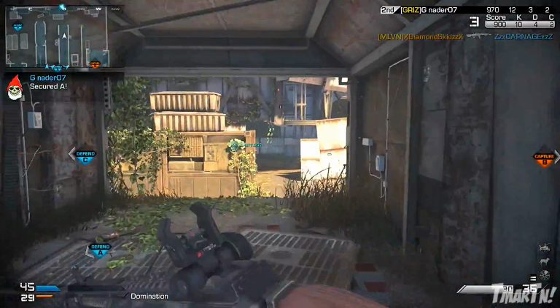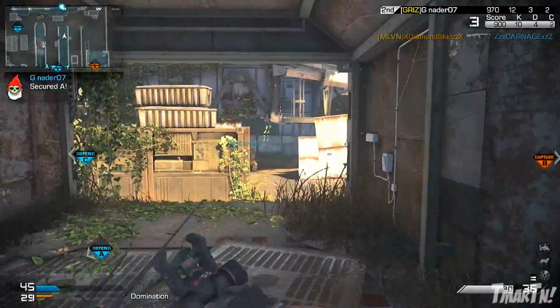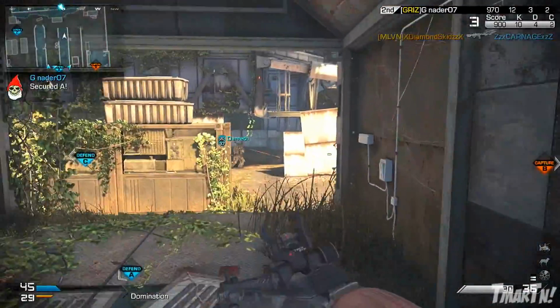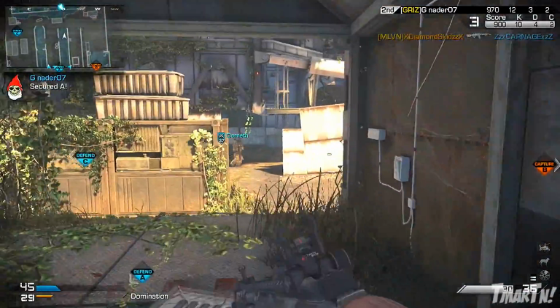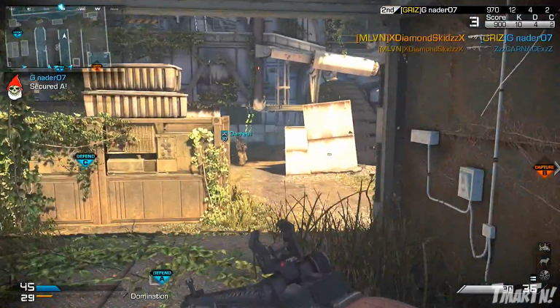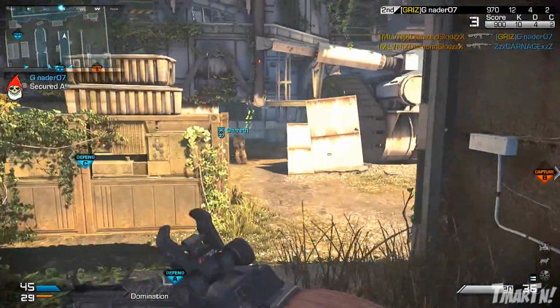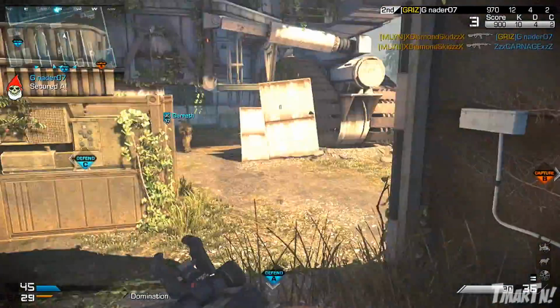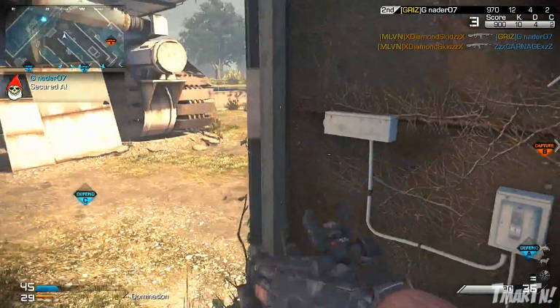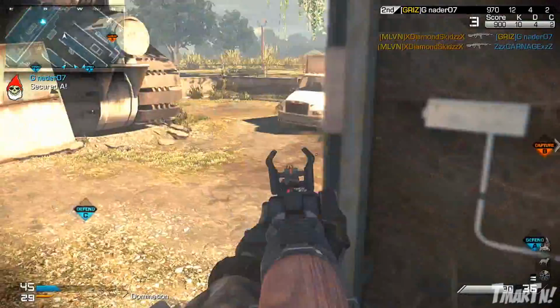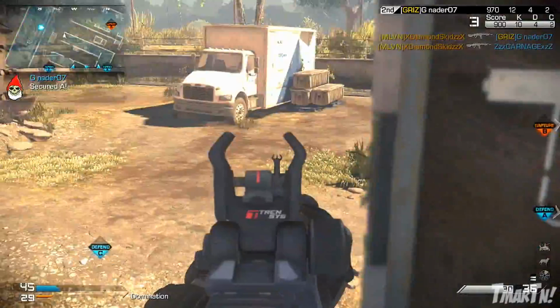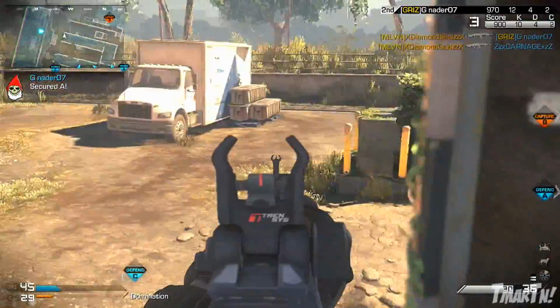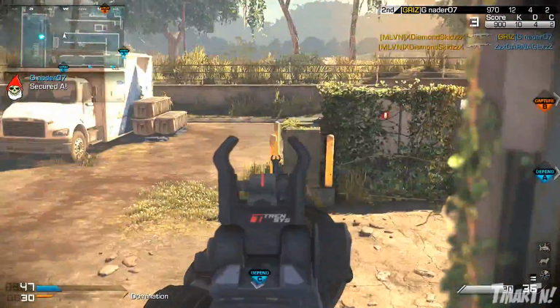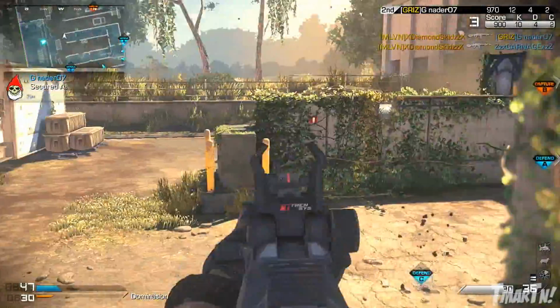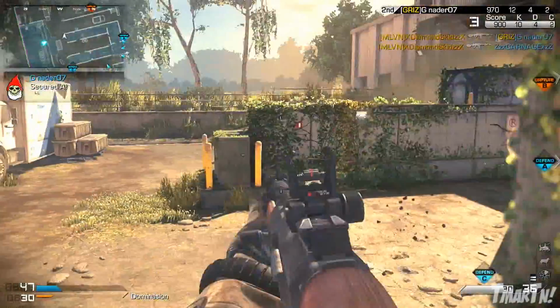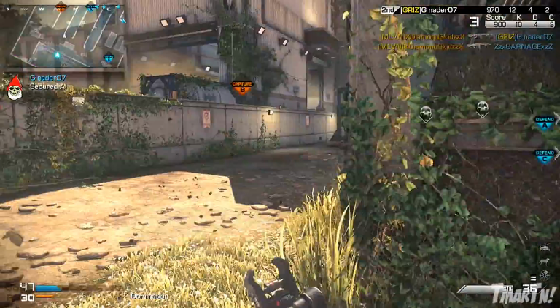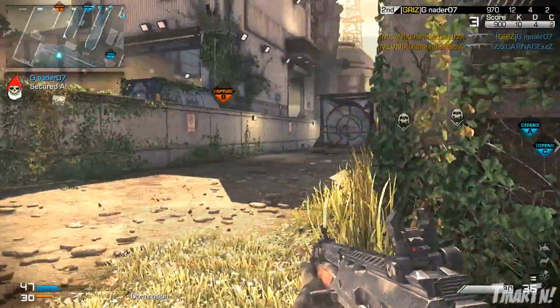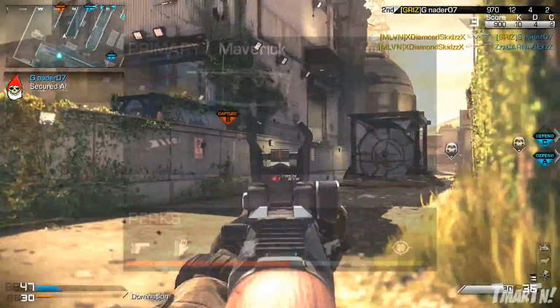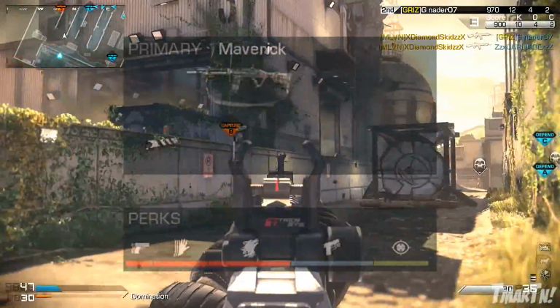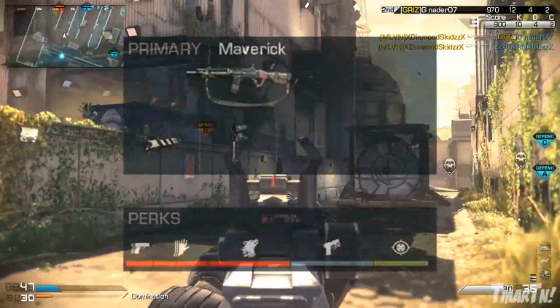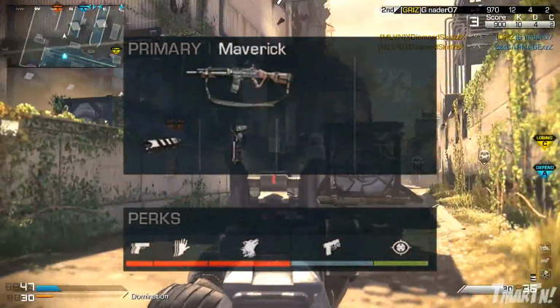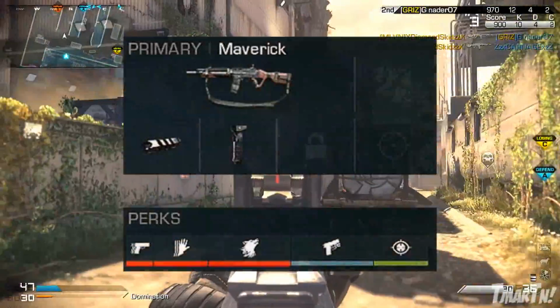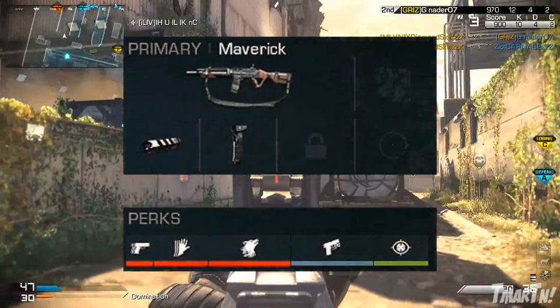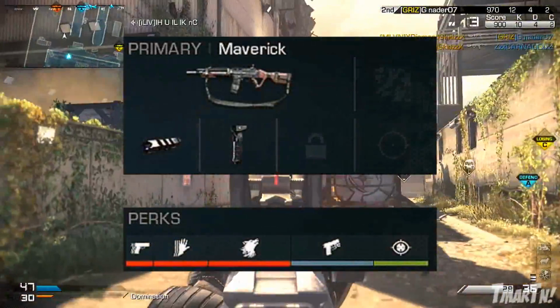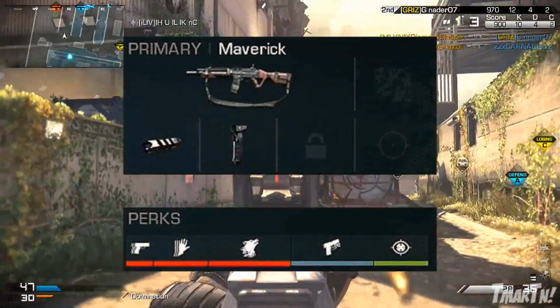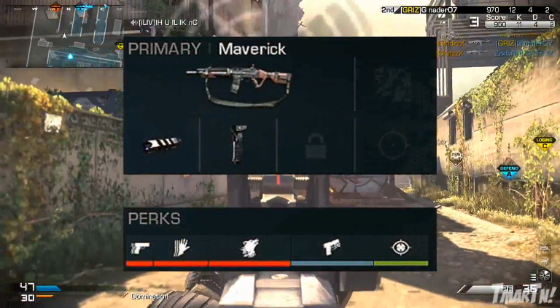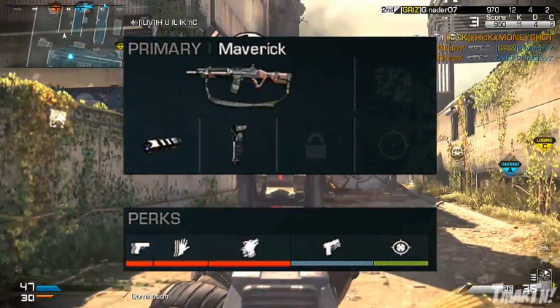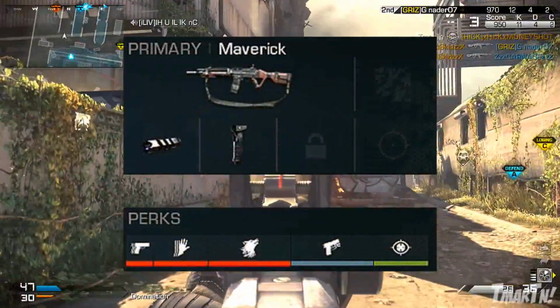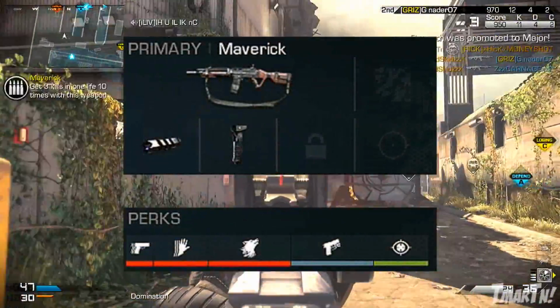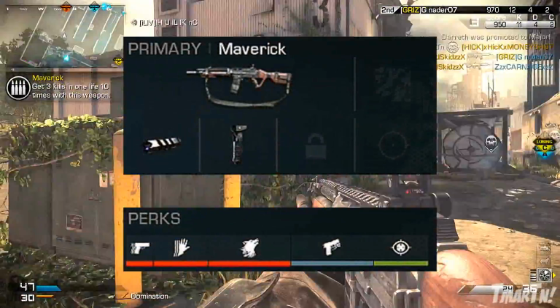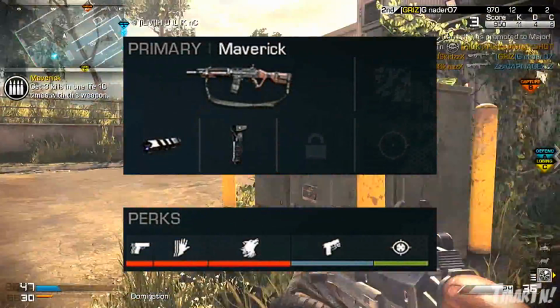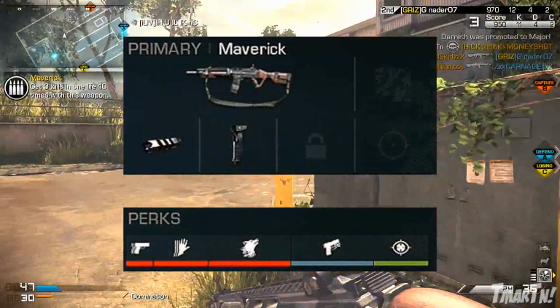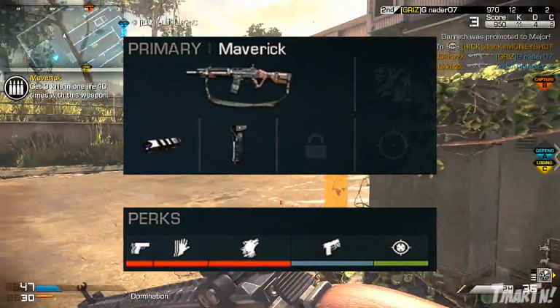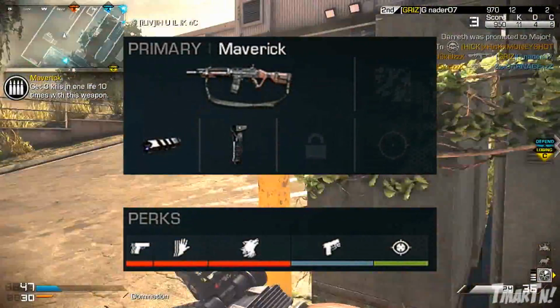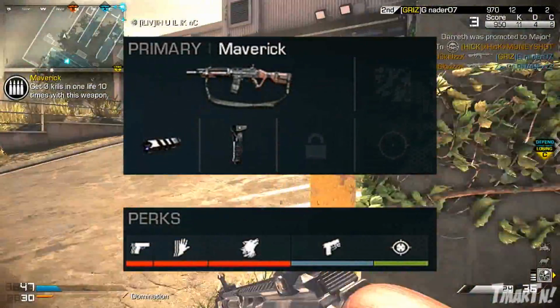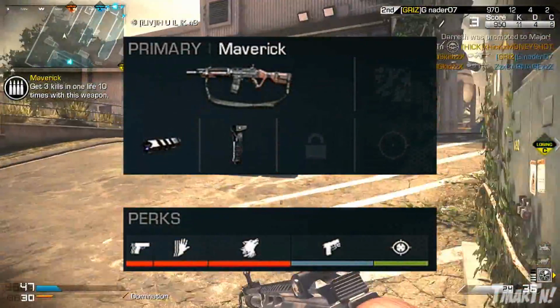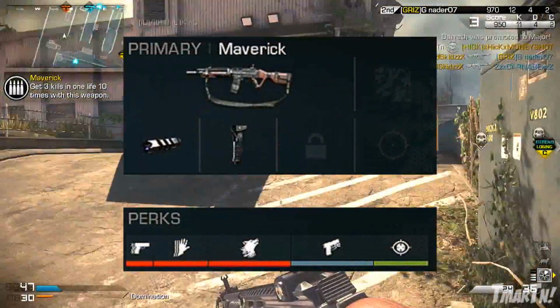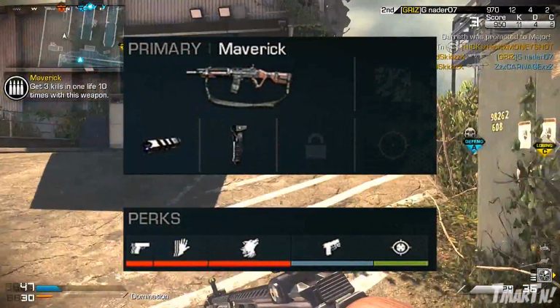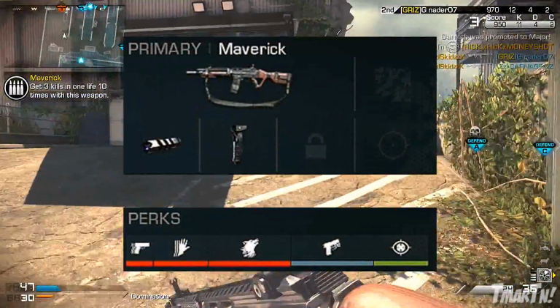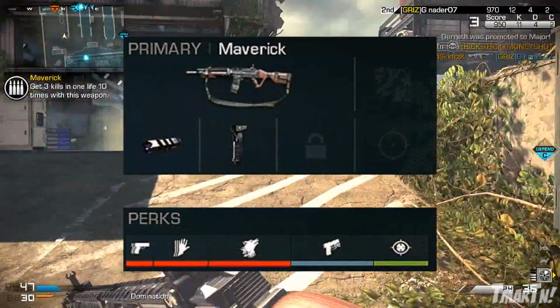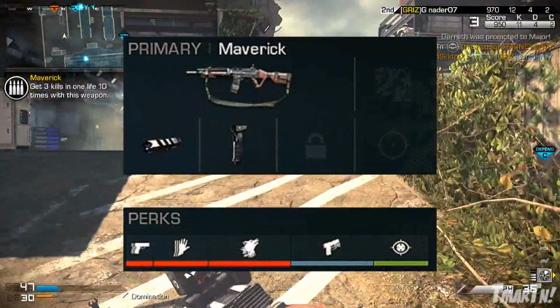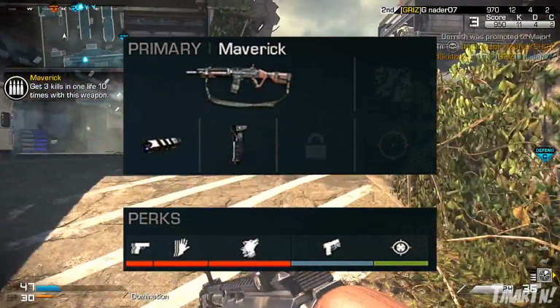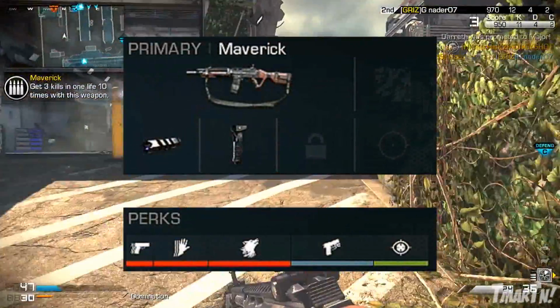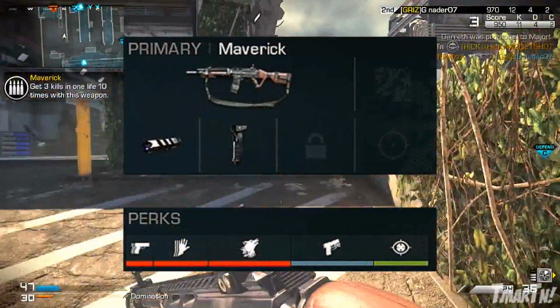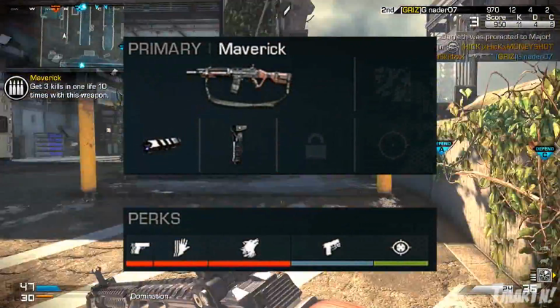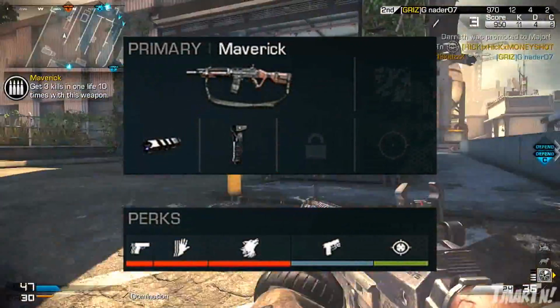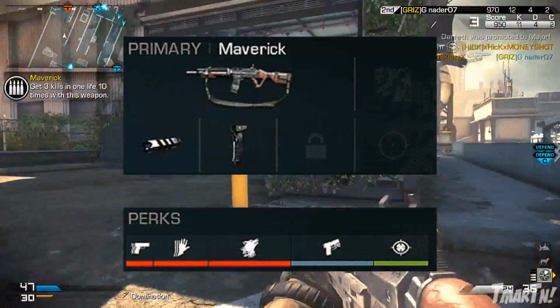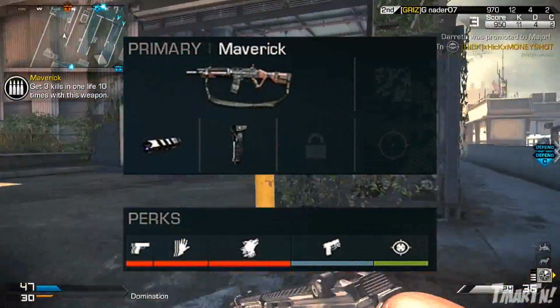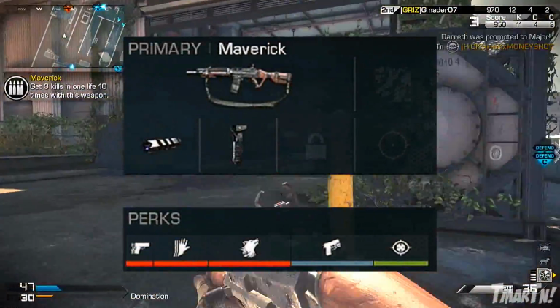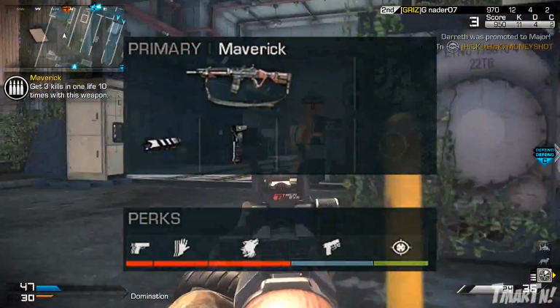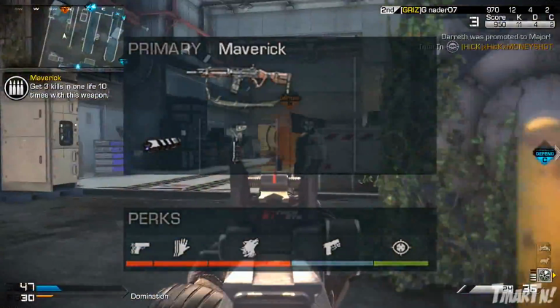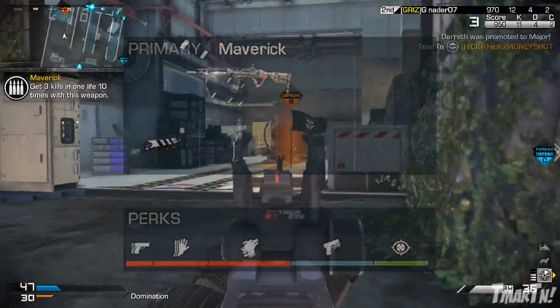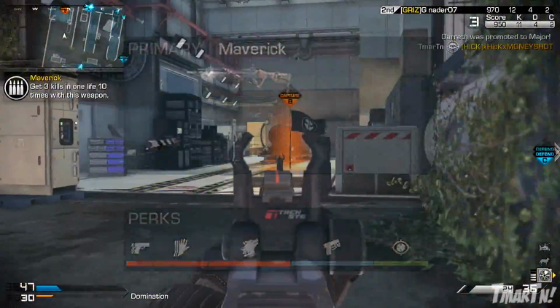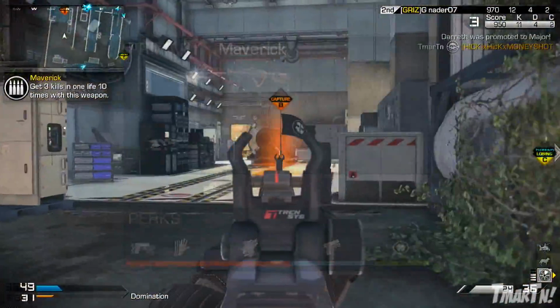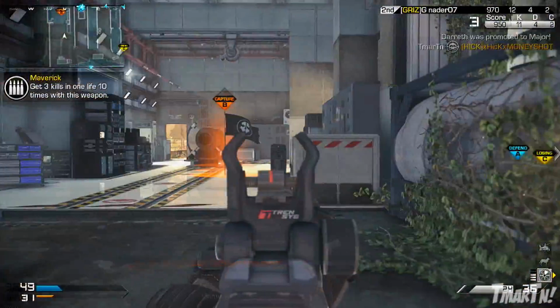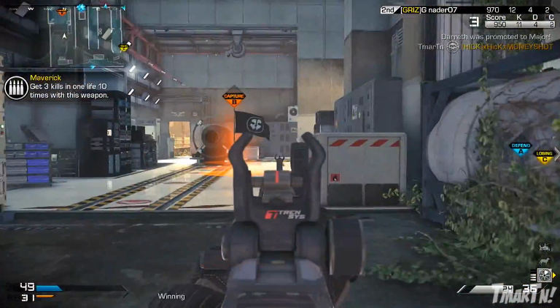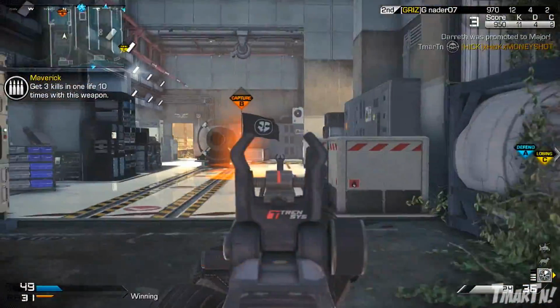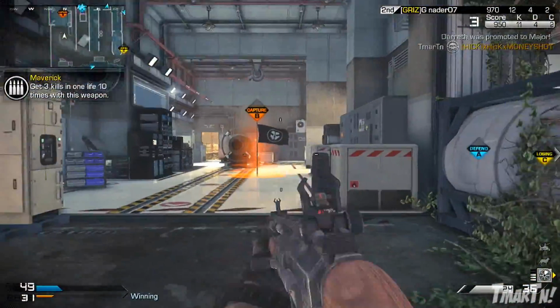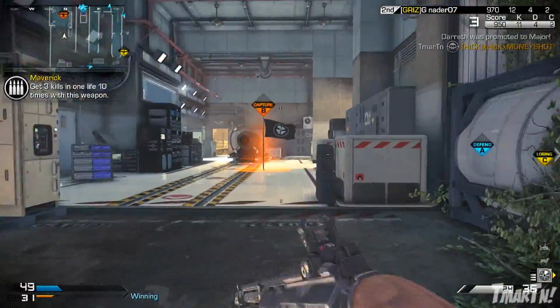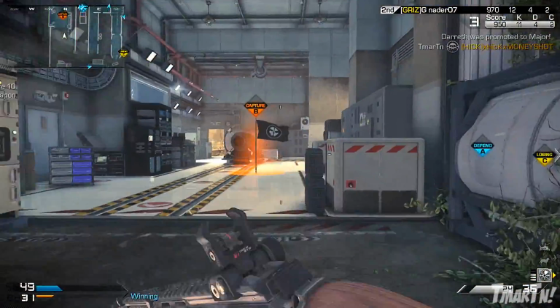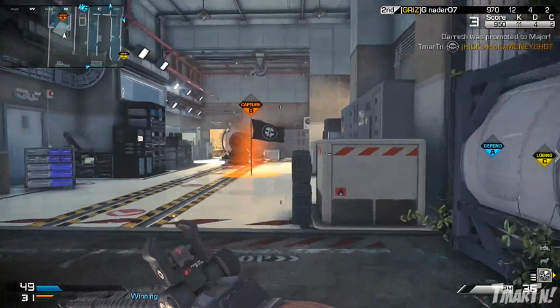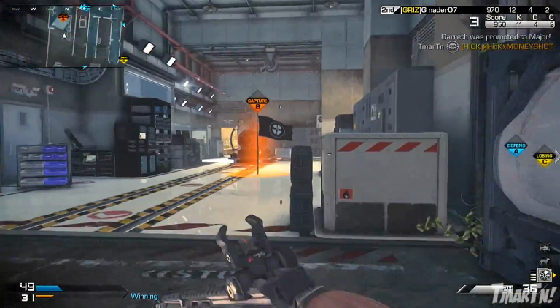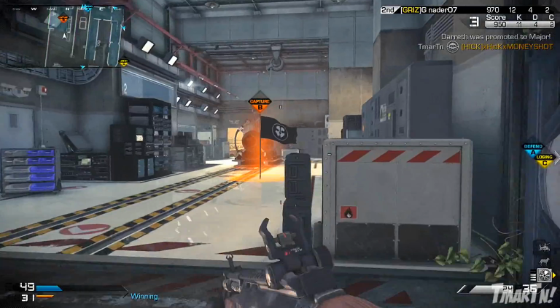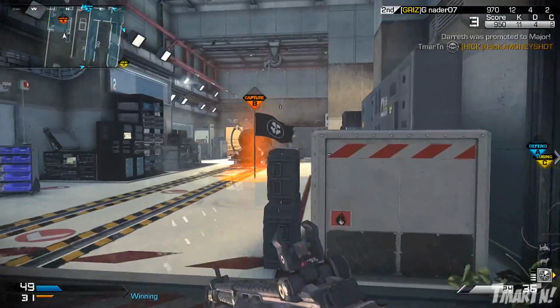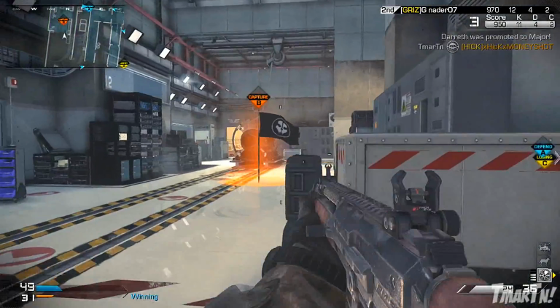Finally, as for recommended perks, we've got Ready Up, Sleight of Hand, Stalker, Quick Draw, and Focus. That's just kind of my go-to assault rifle perk setup.